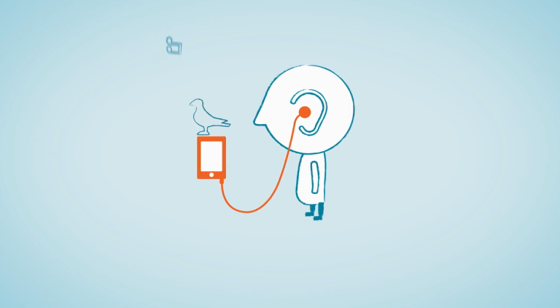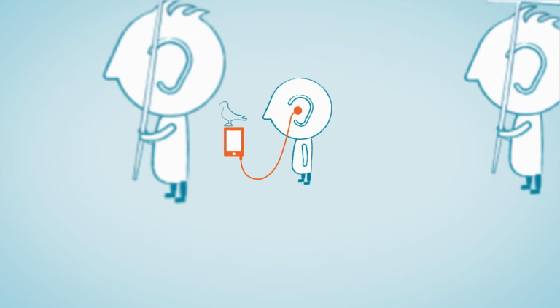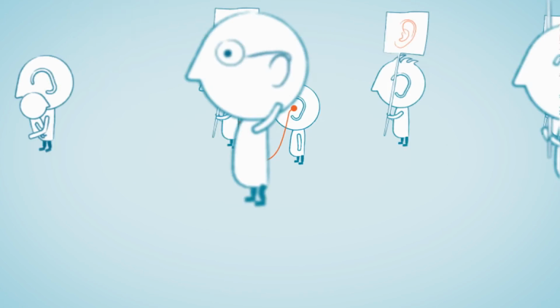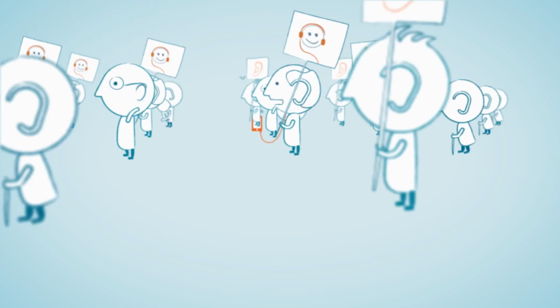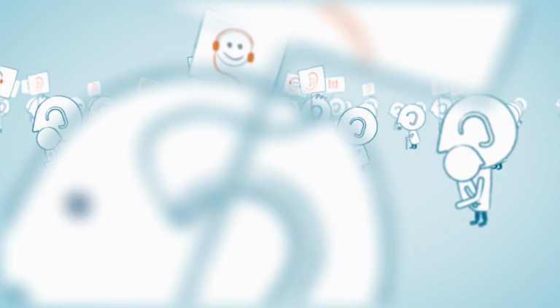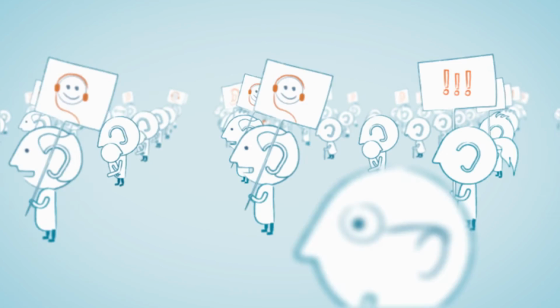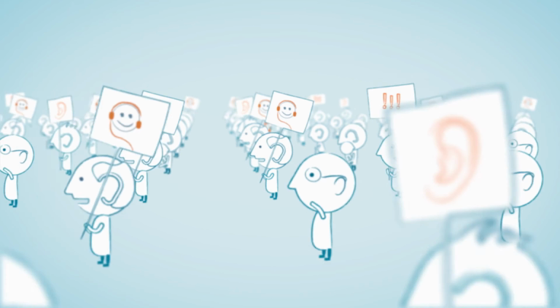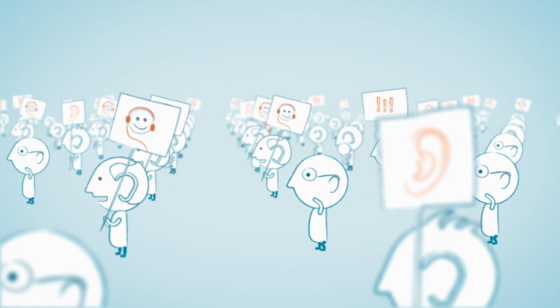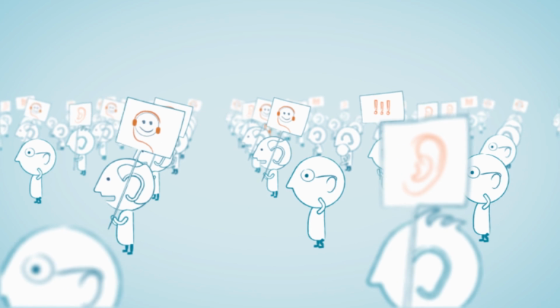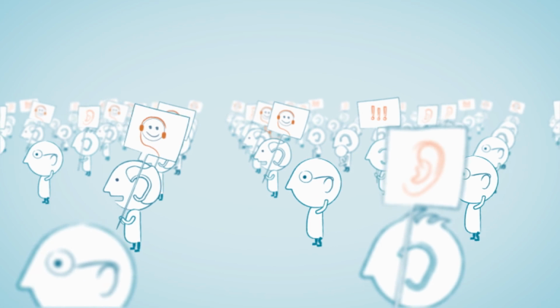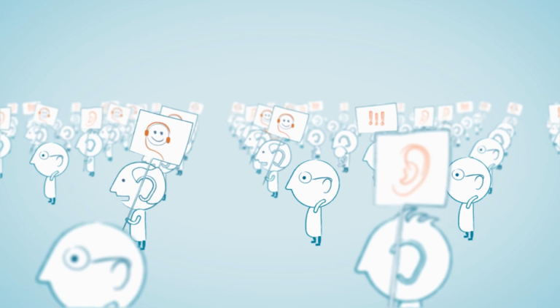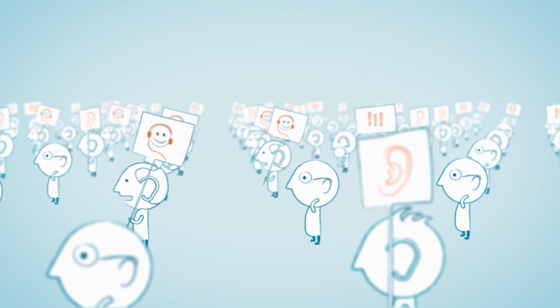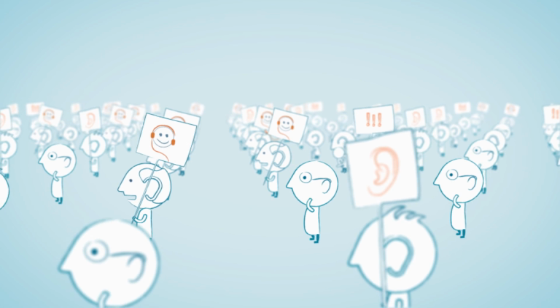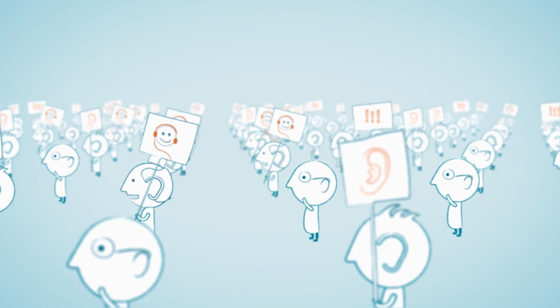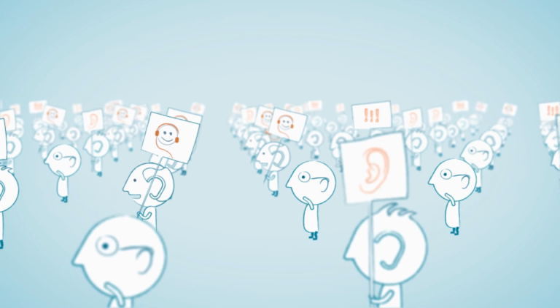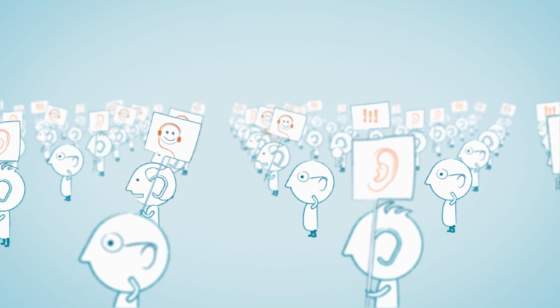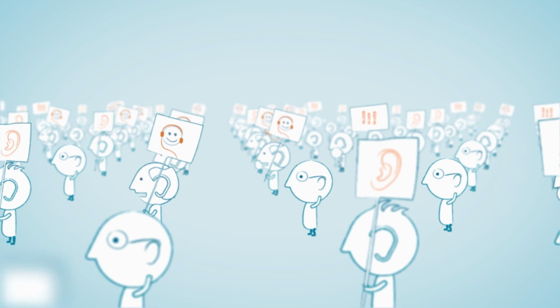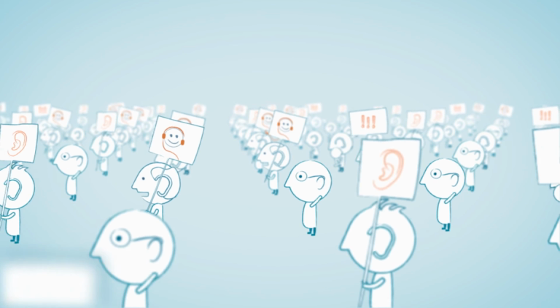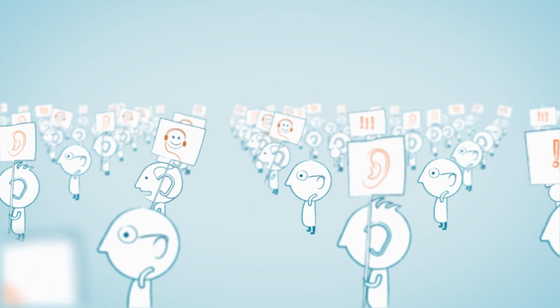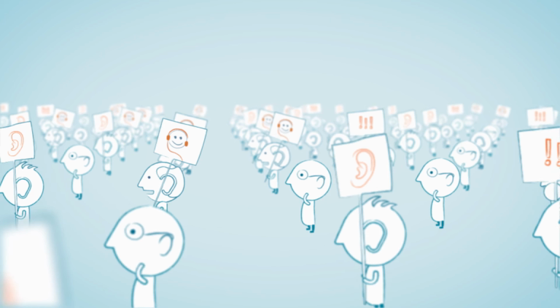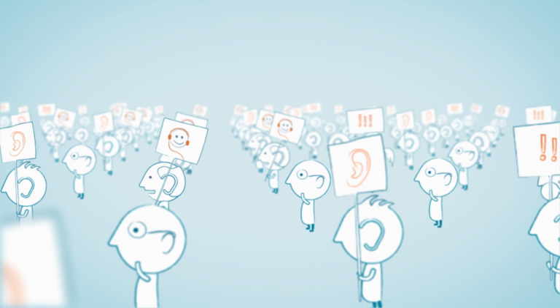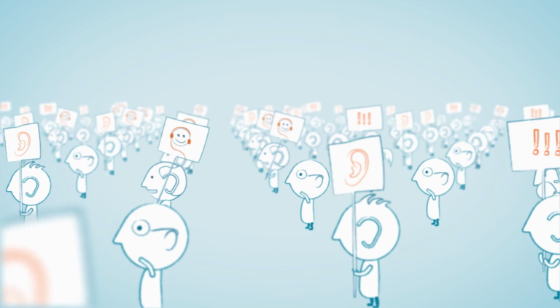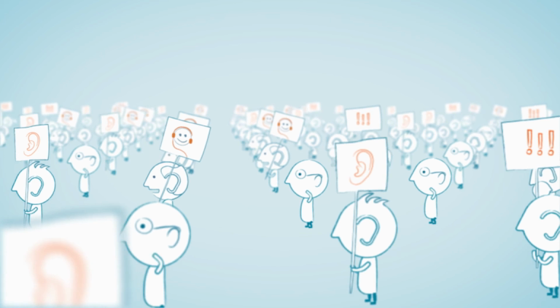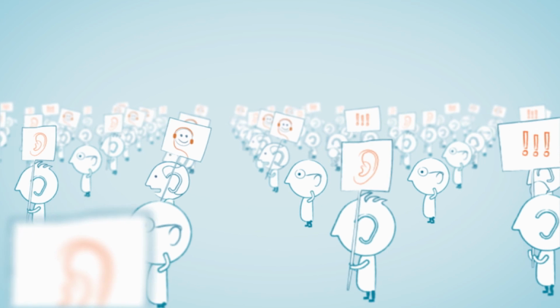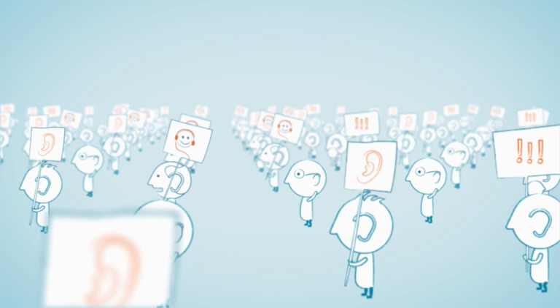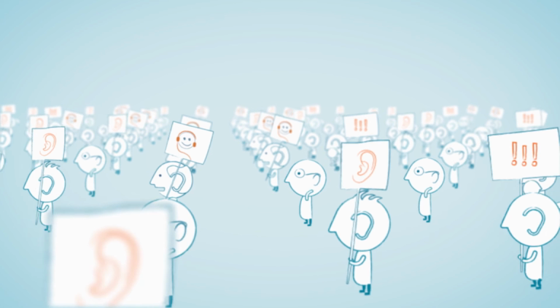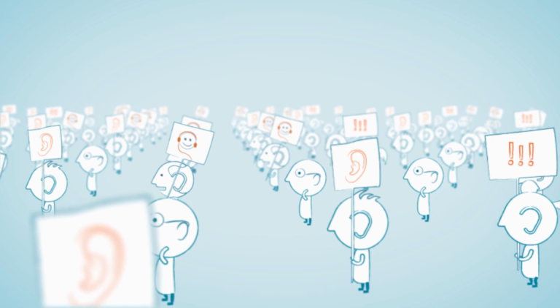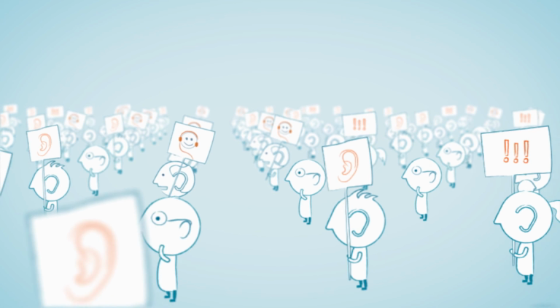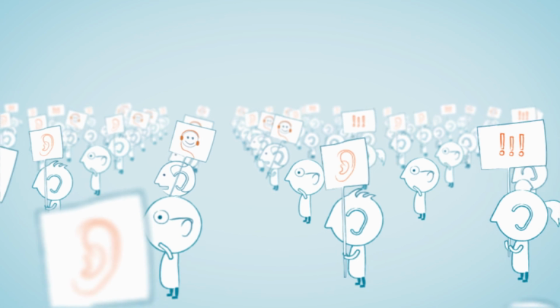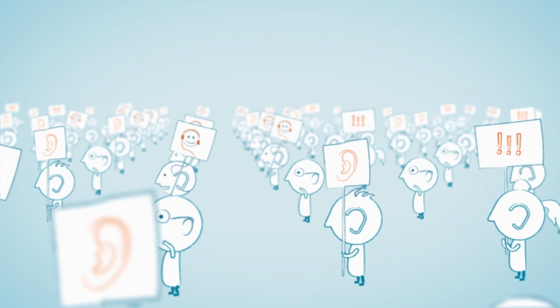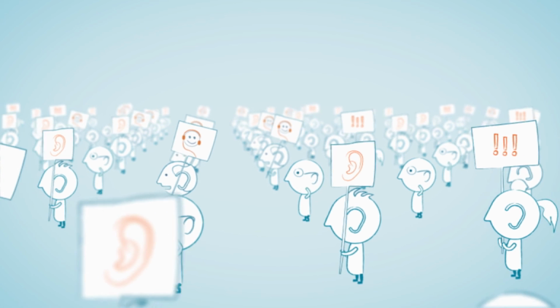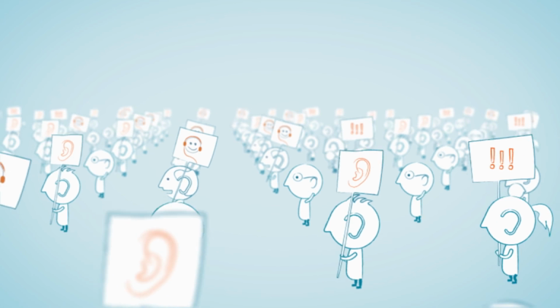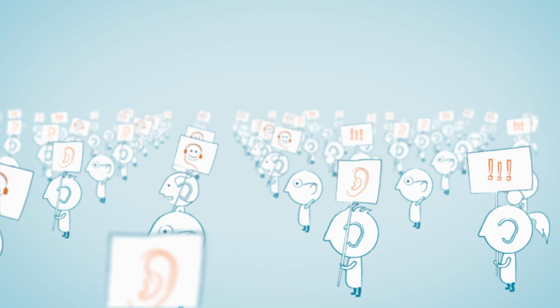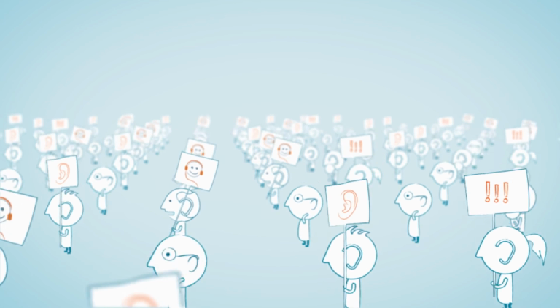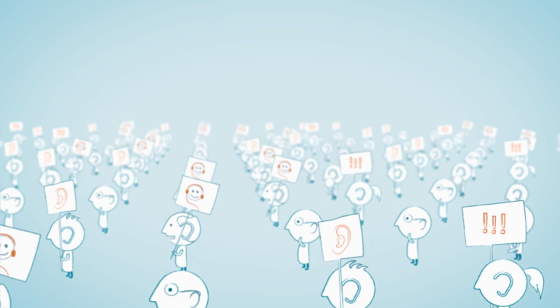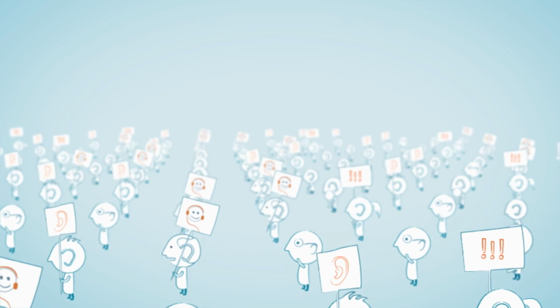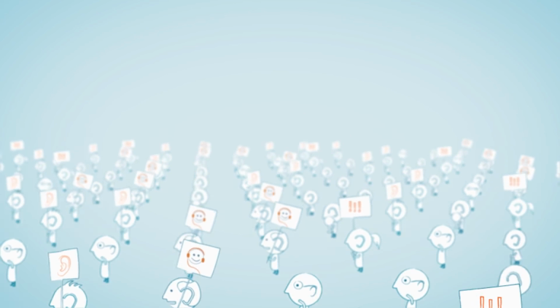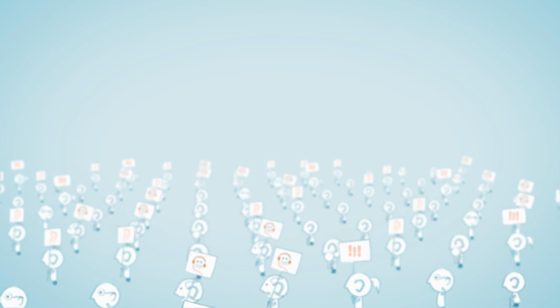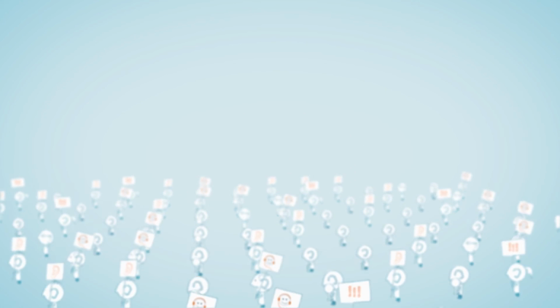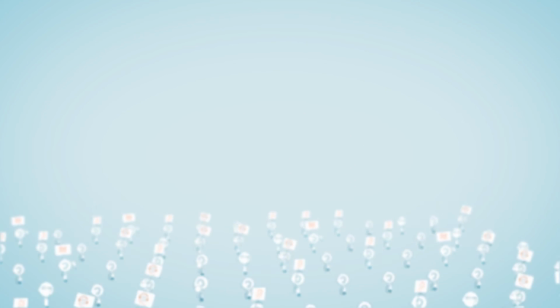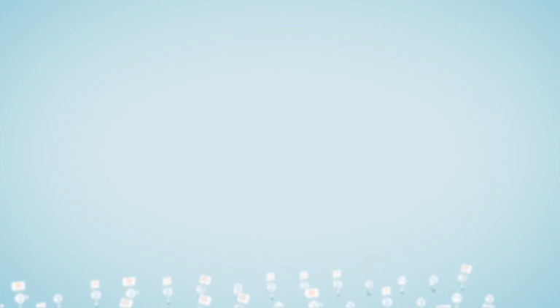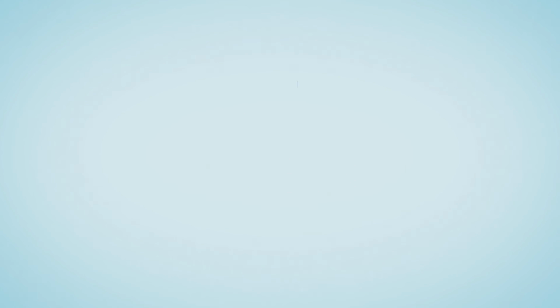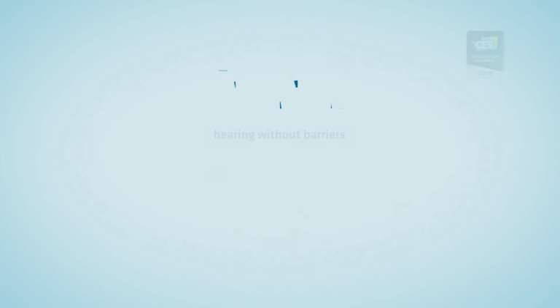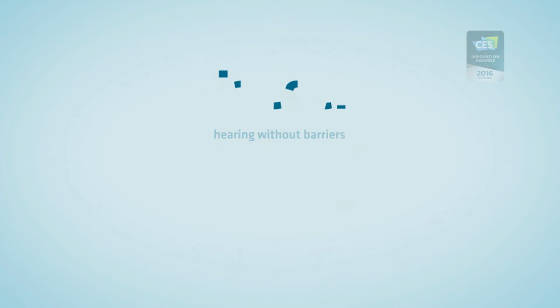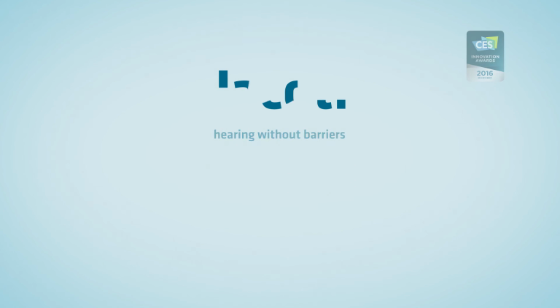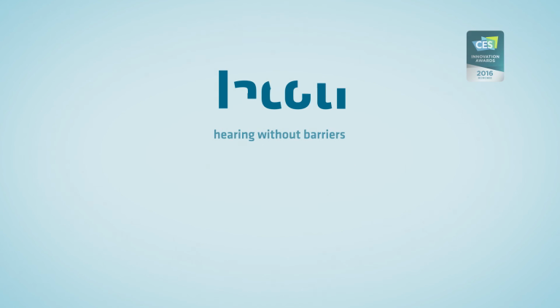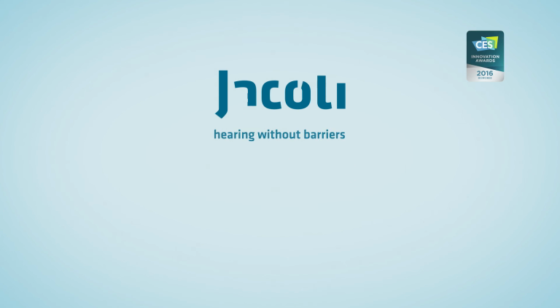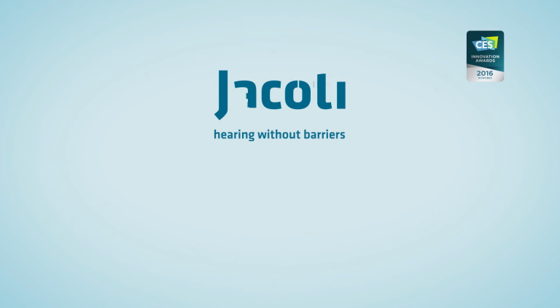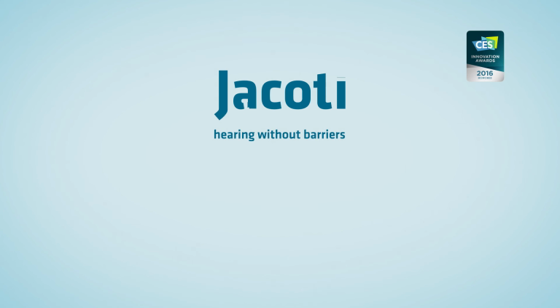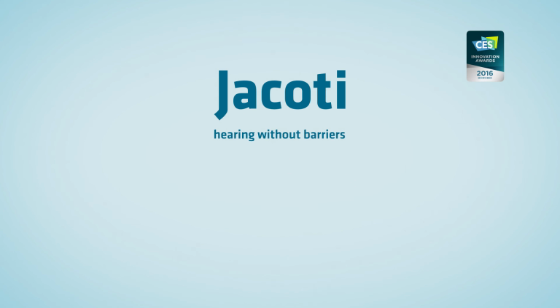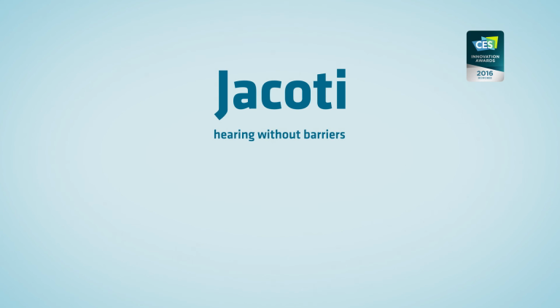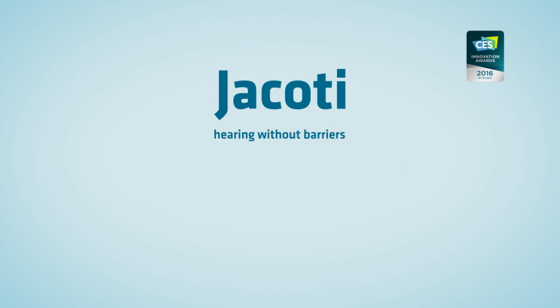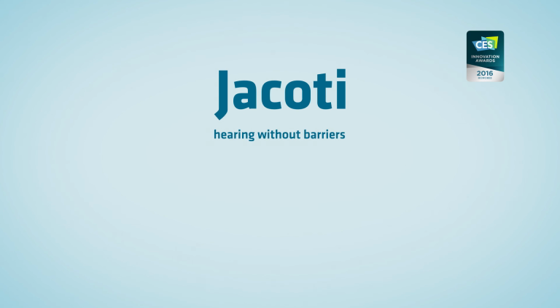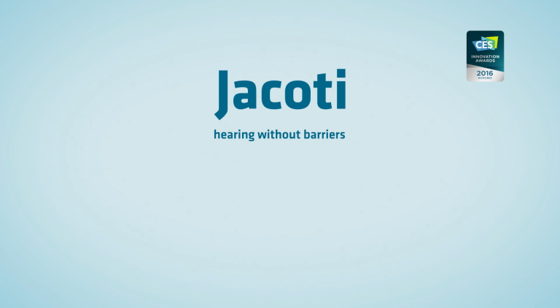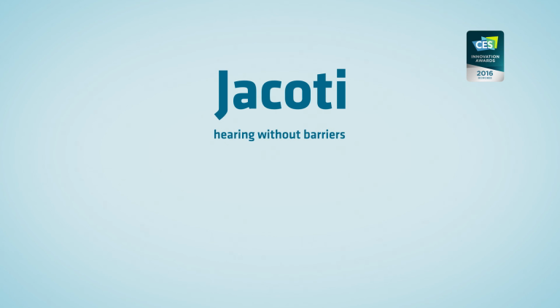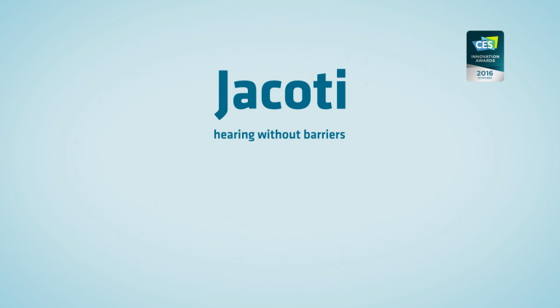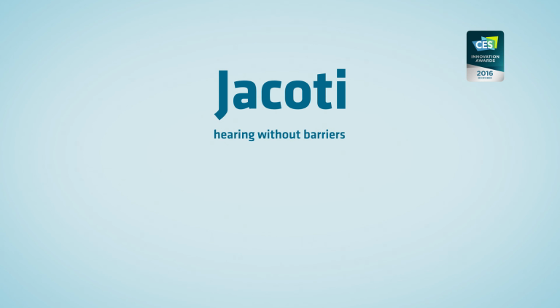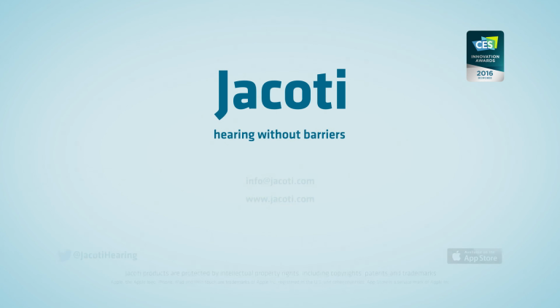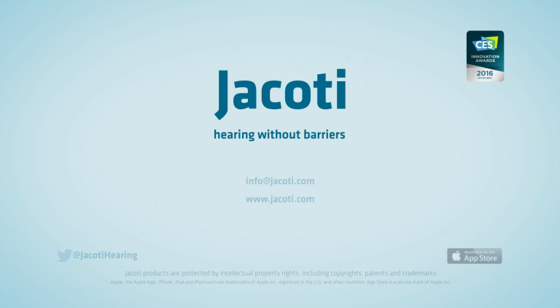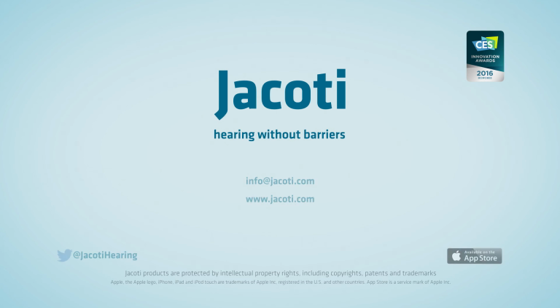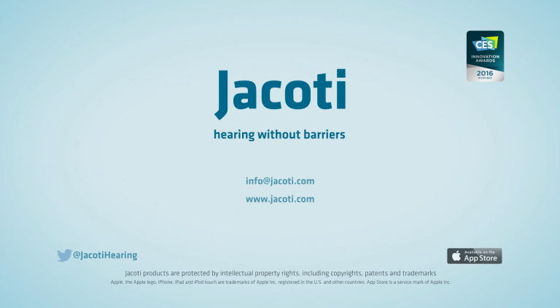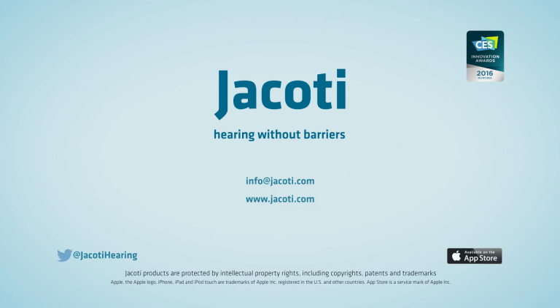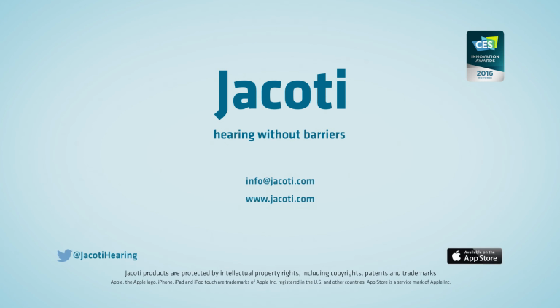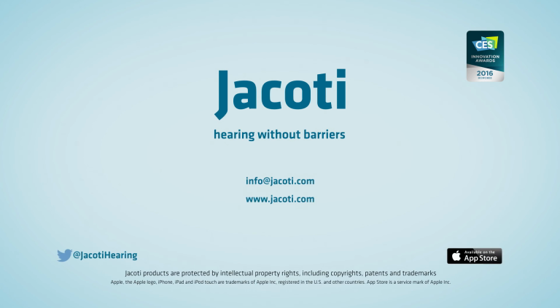Accessible hearing is not an option — it's everyone's right. Jacody: hearing without barriers.